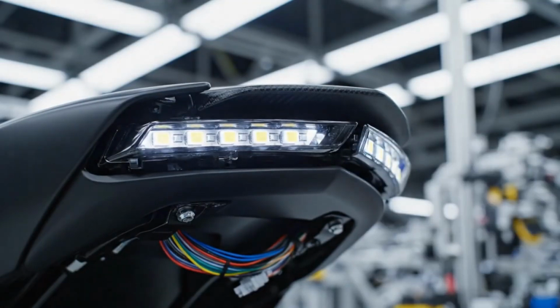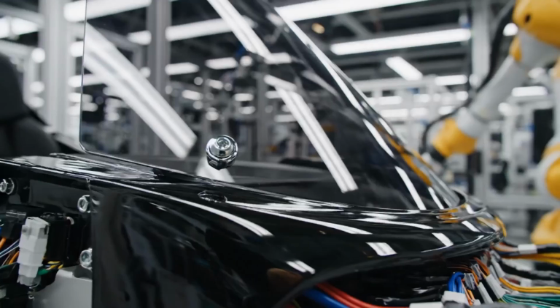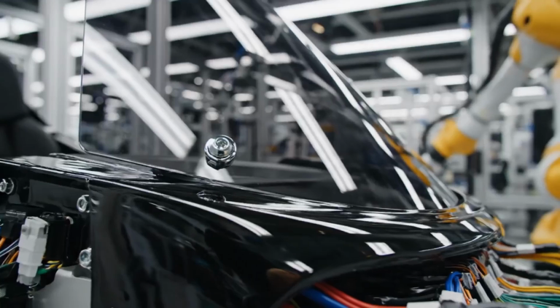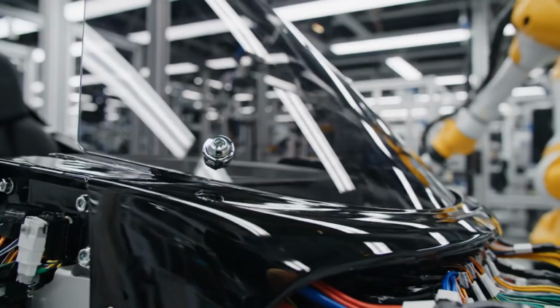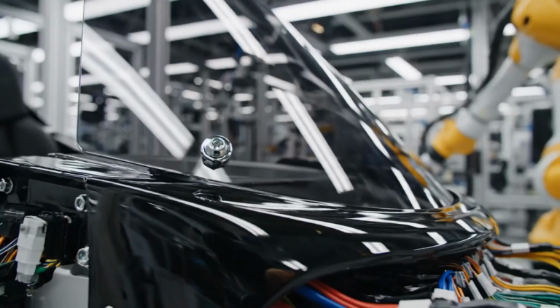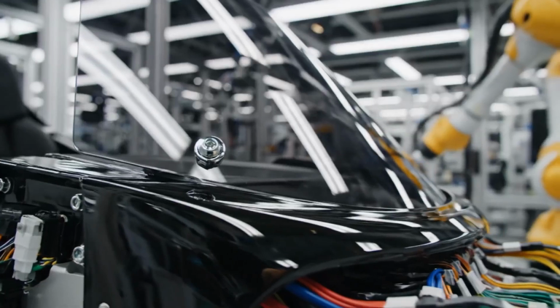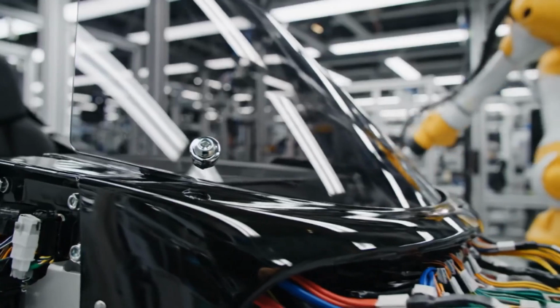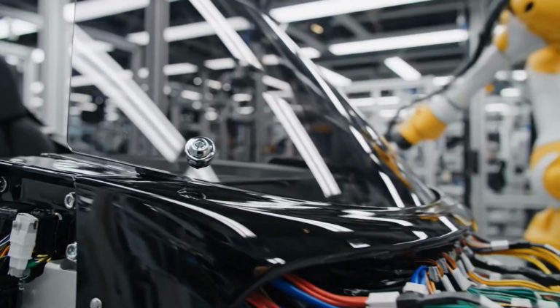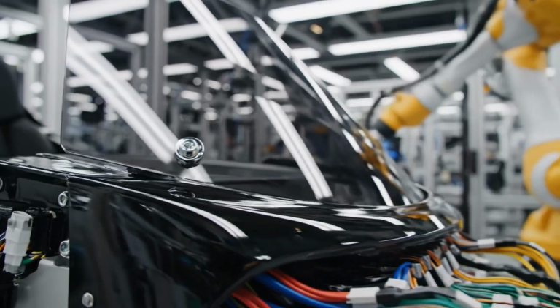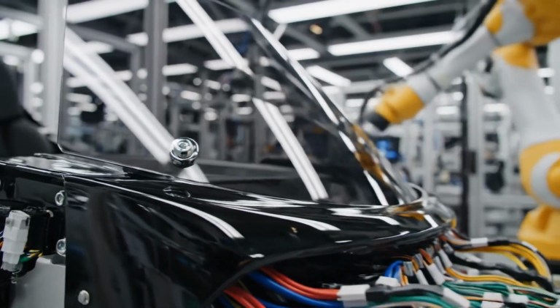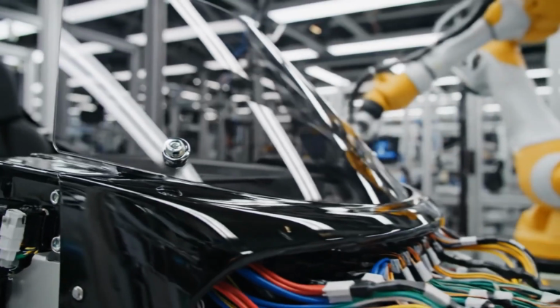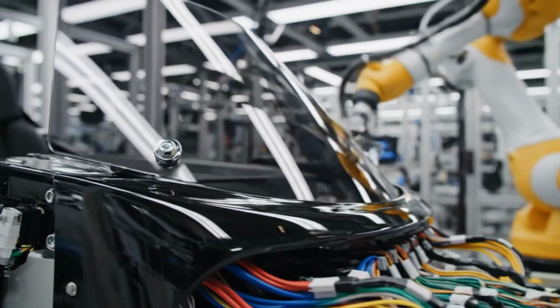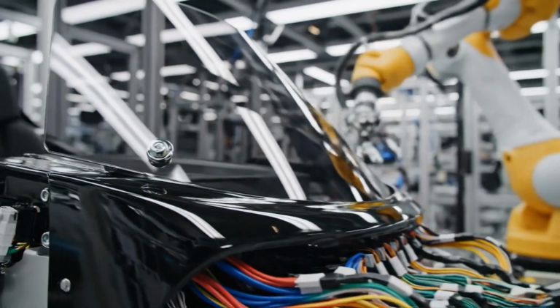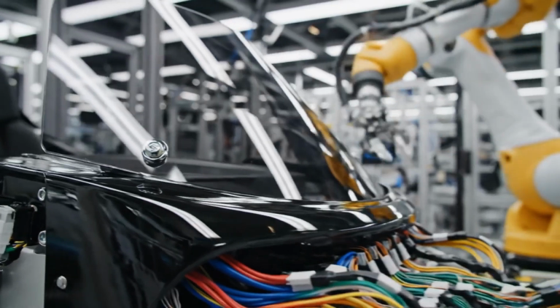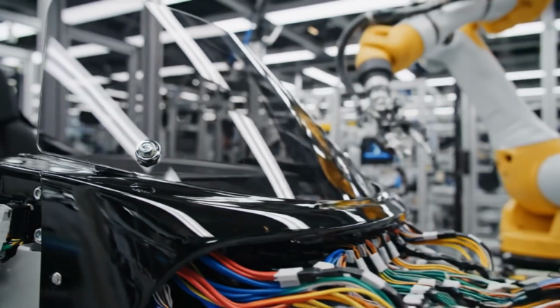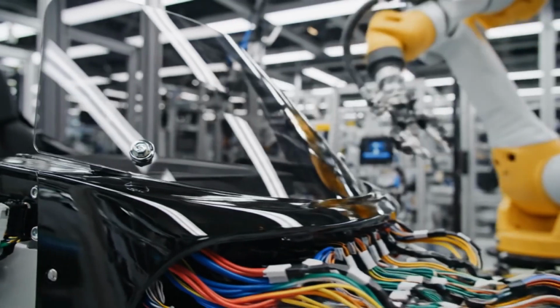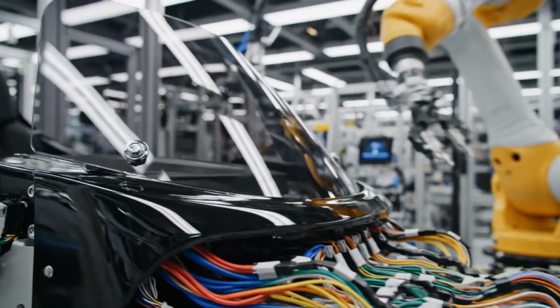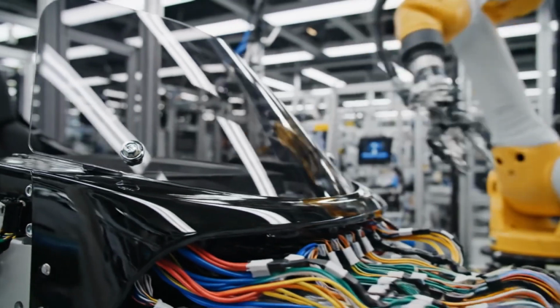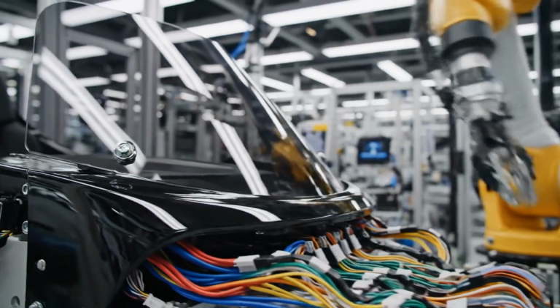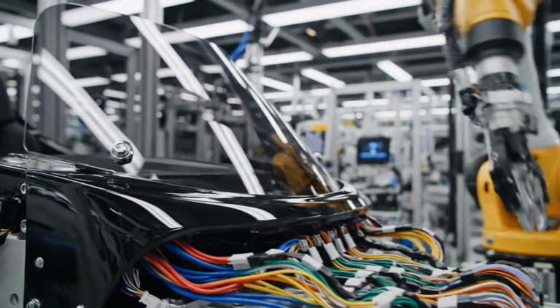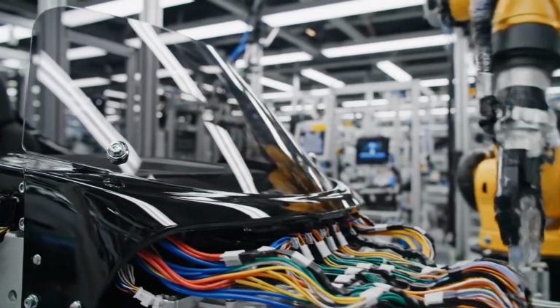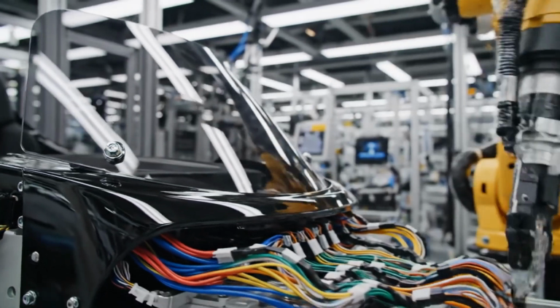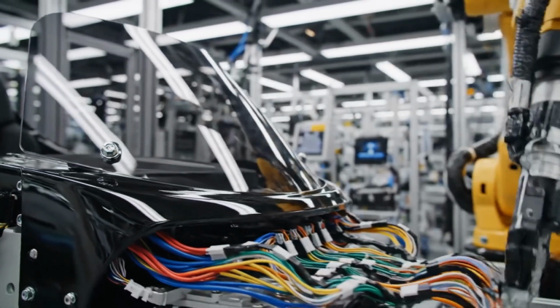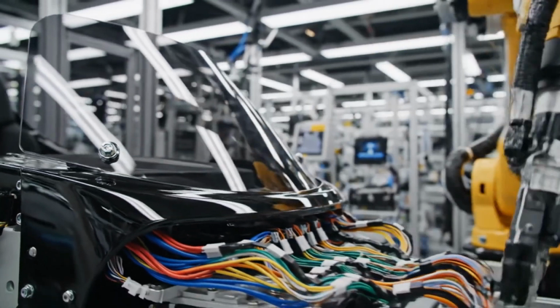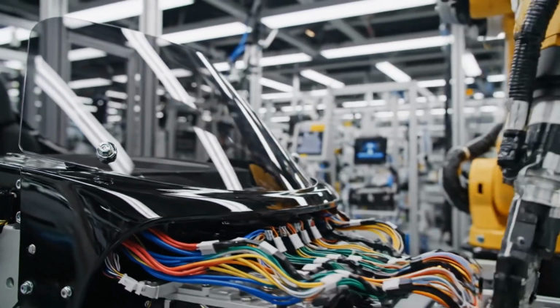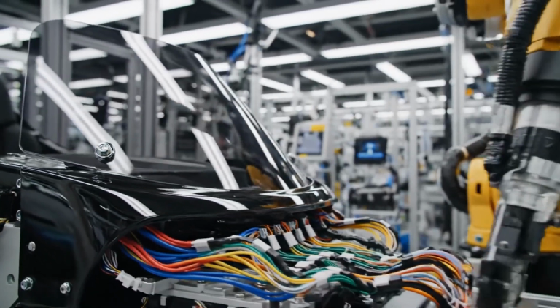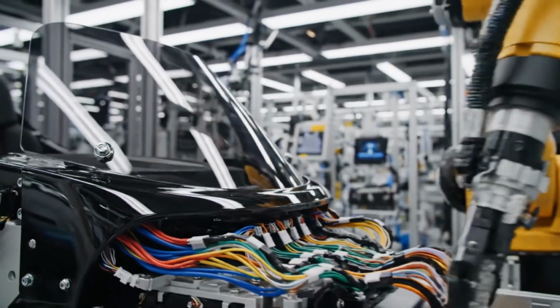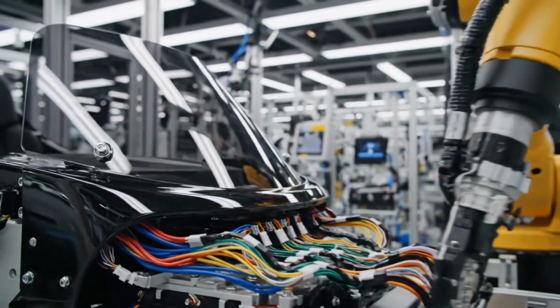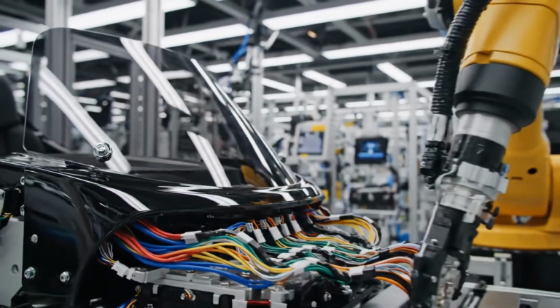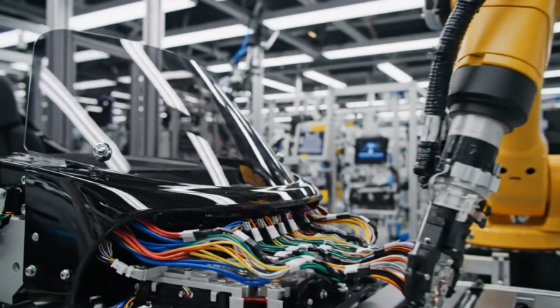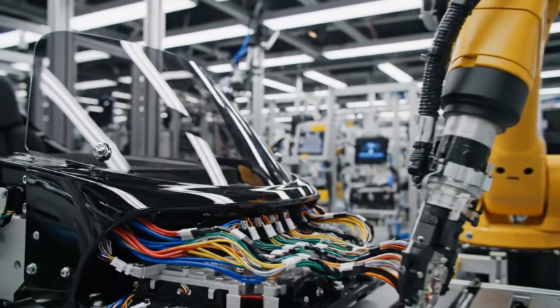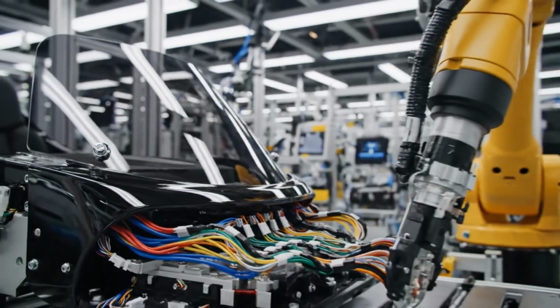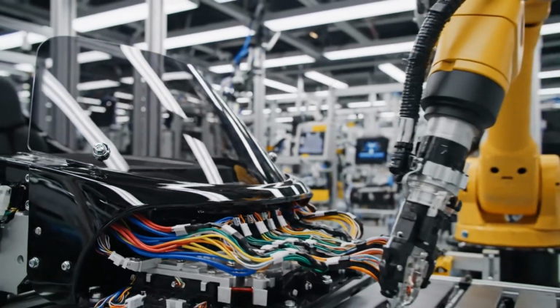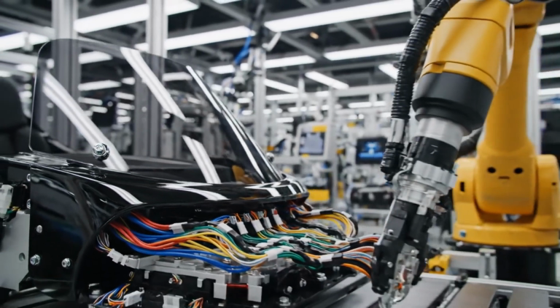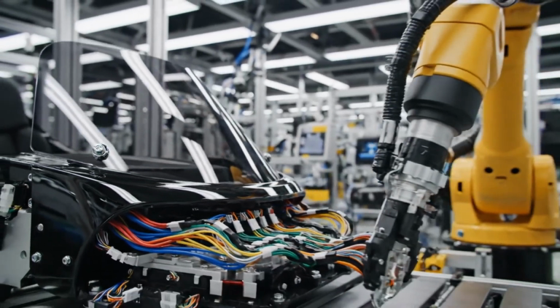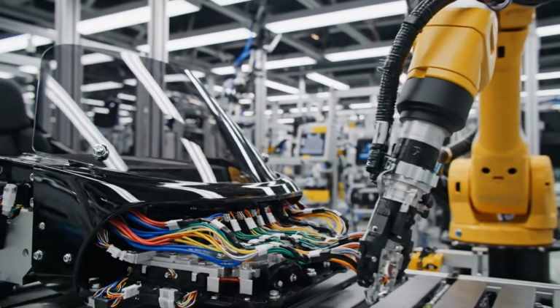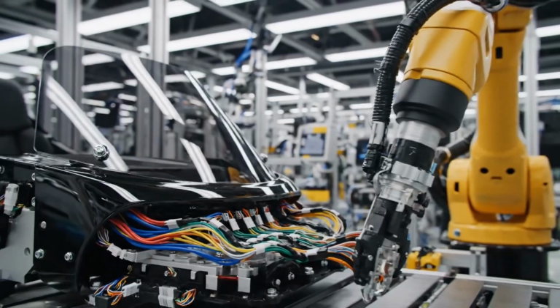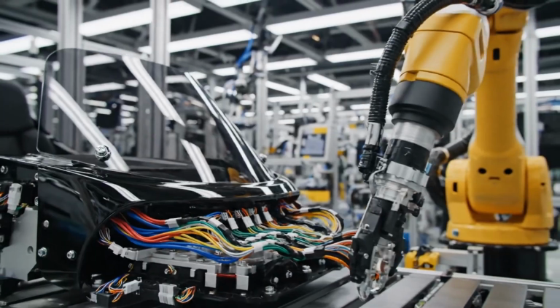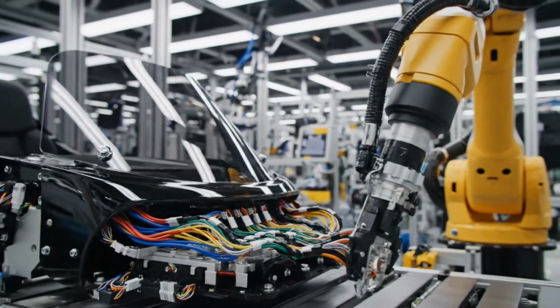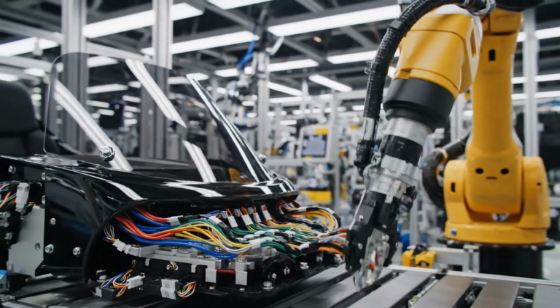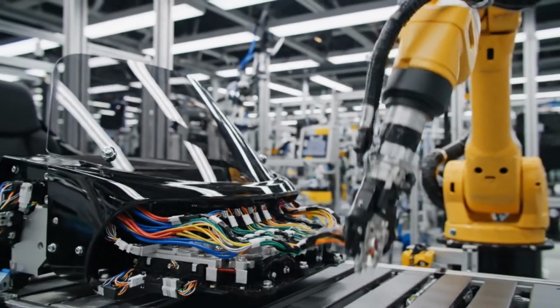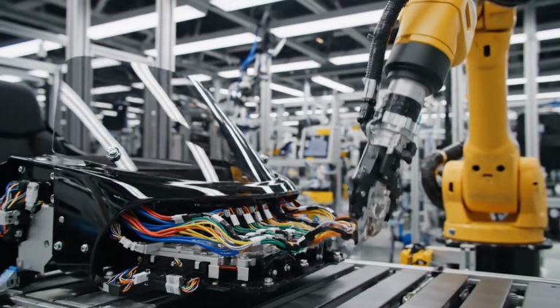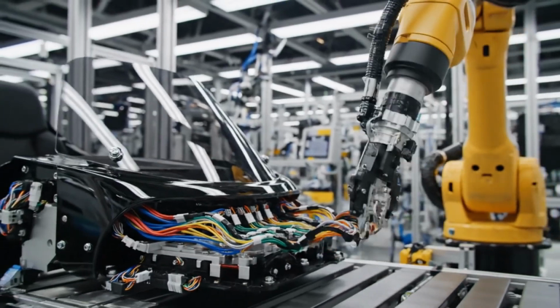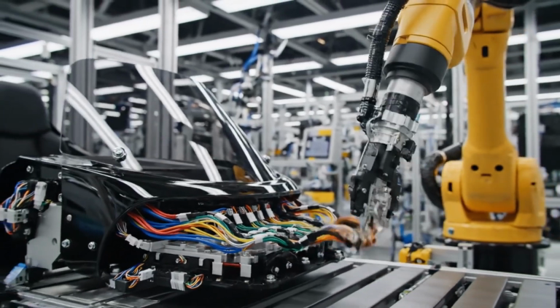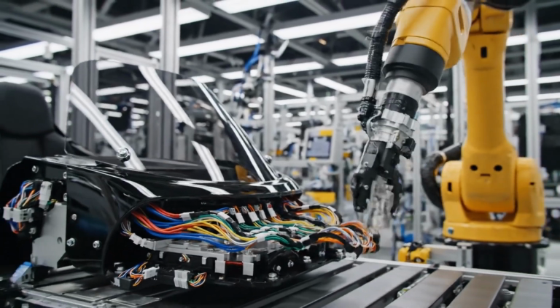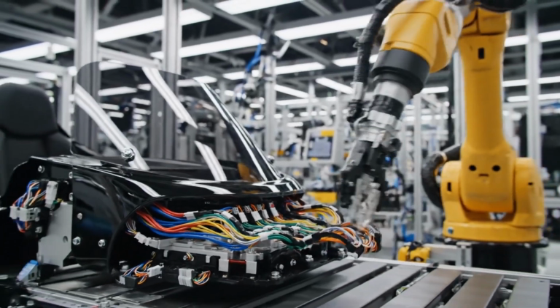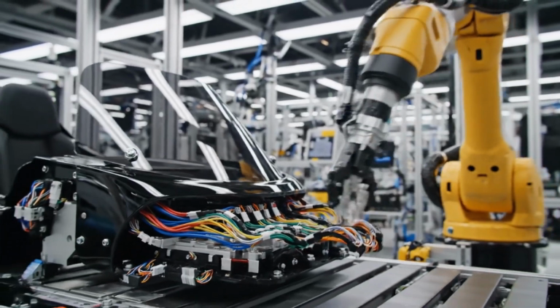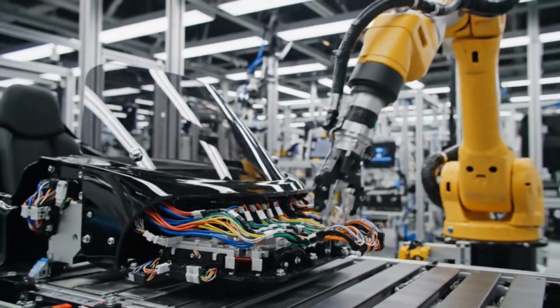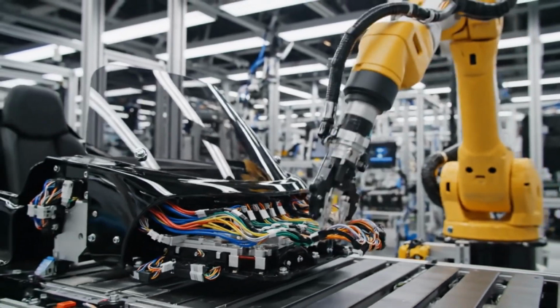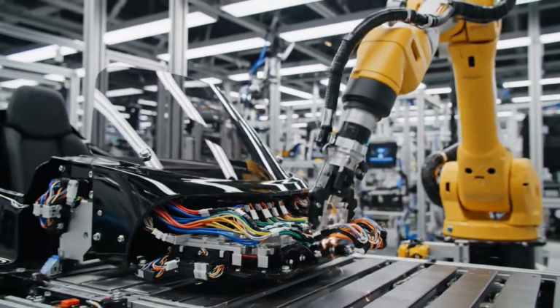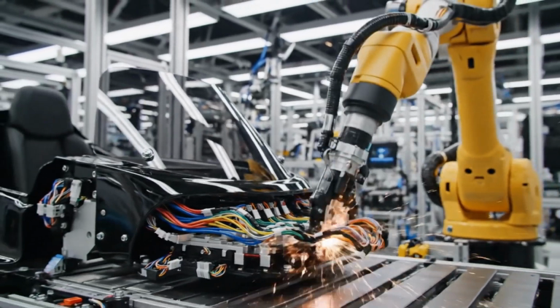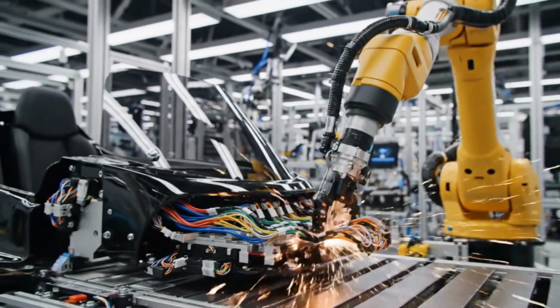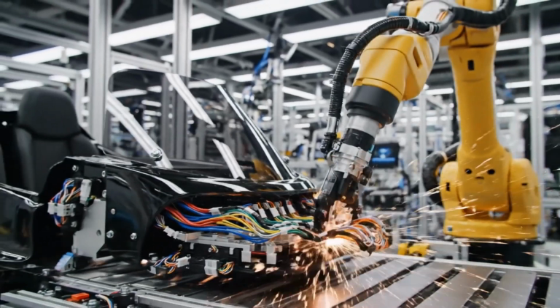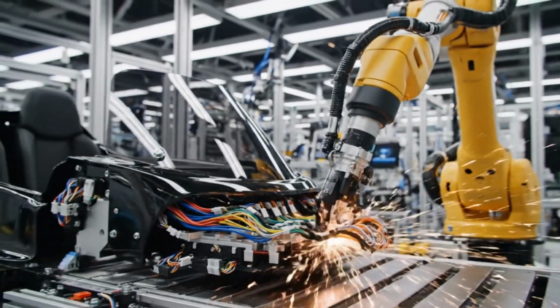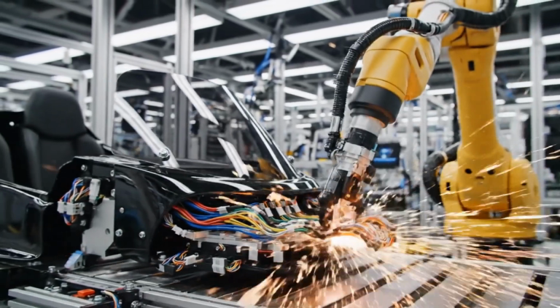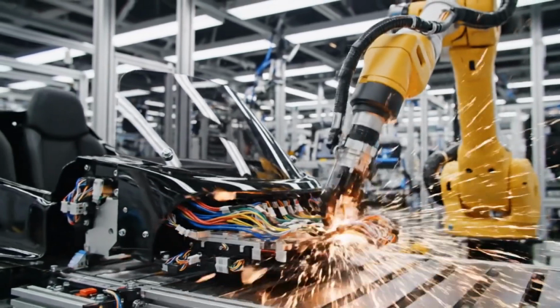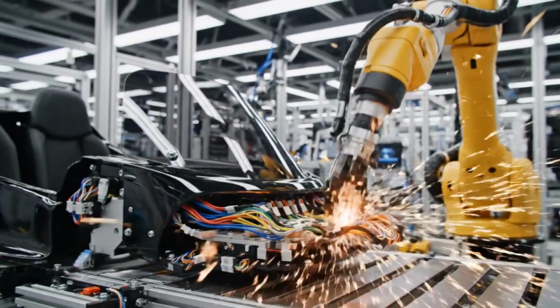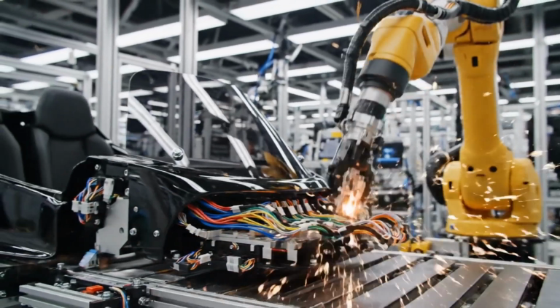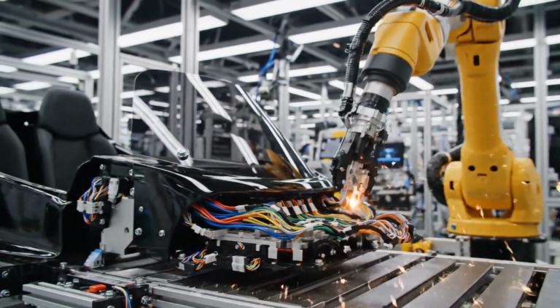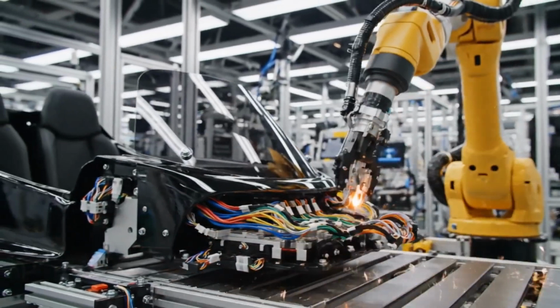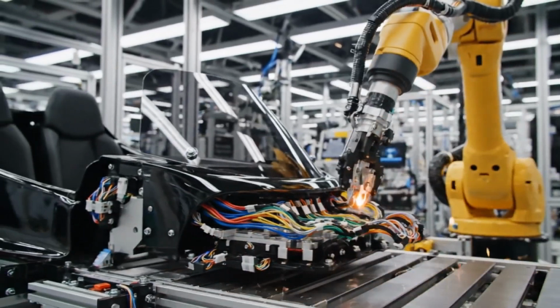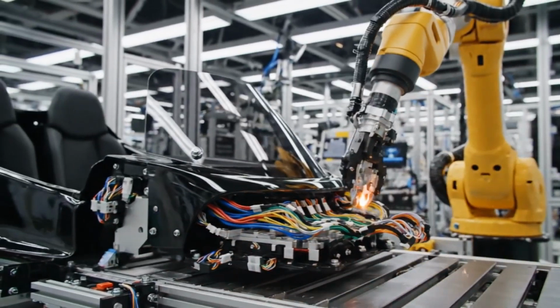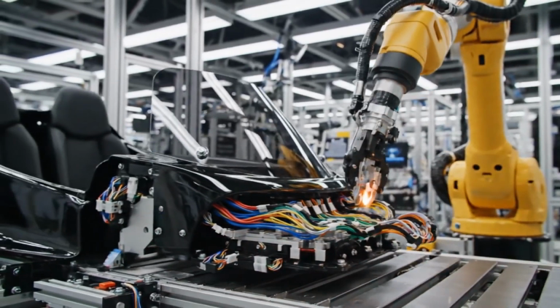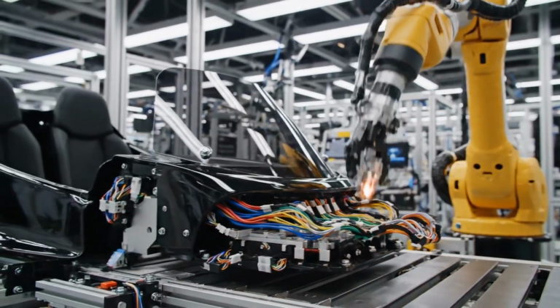Finally, the brand emblem is applied. This requires a steady hand and firm pressure to ensure a lasting bond with the tank.